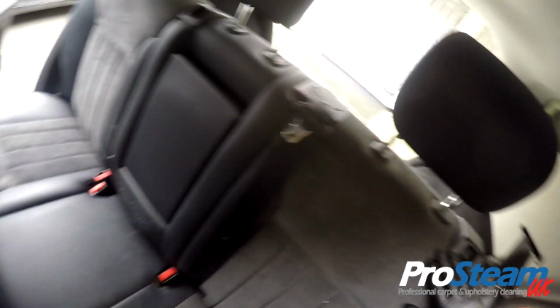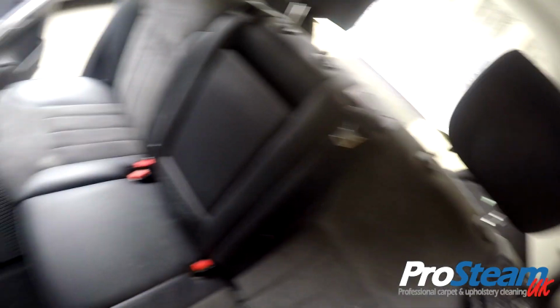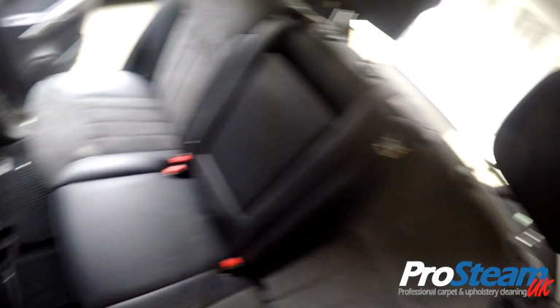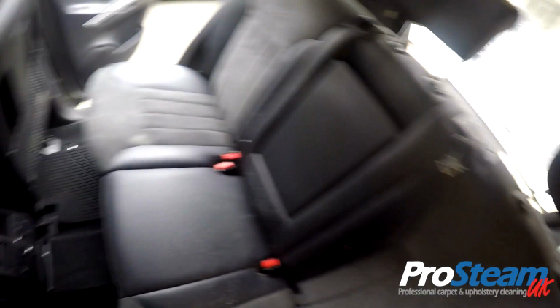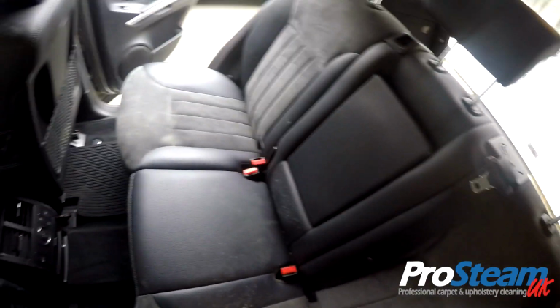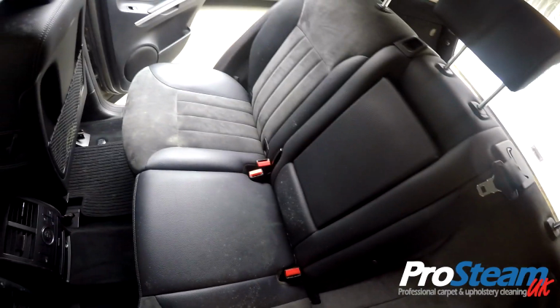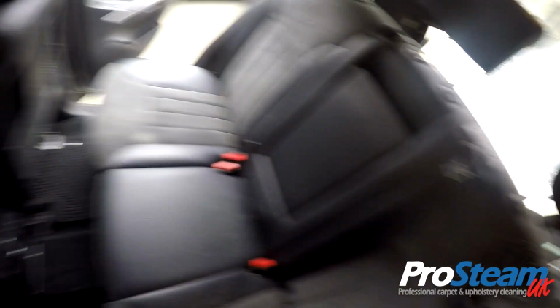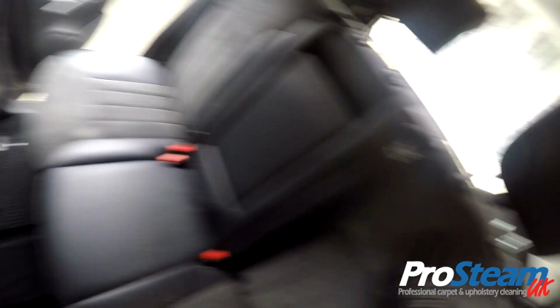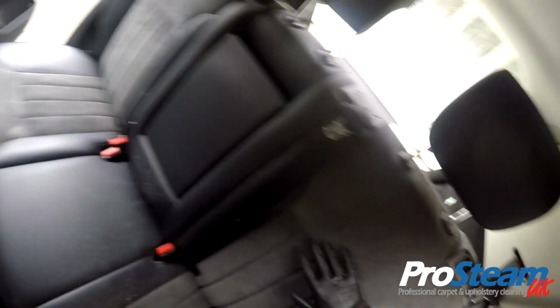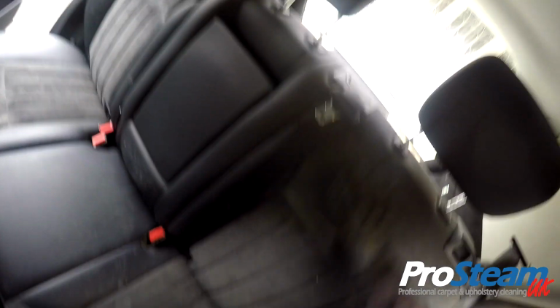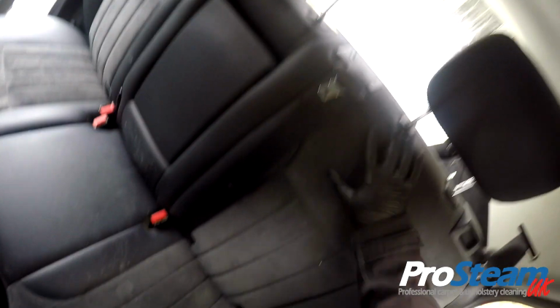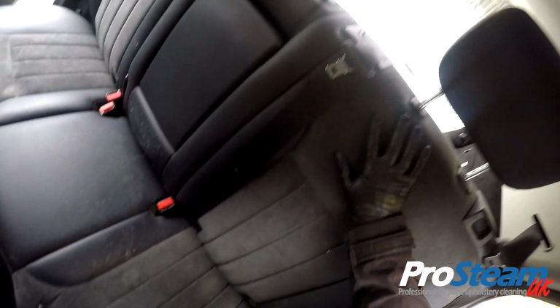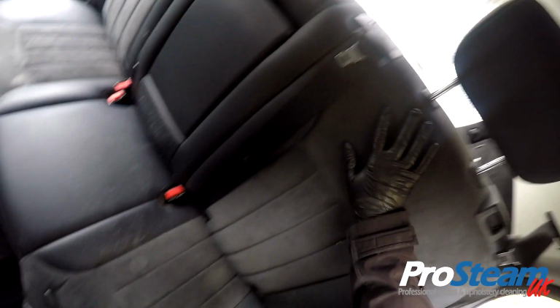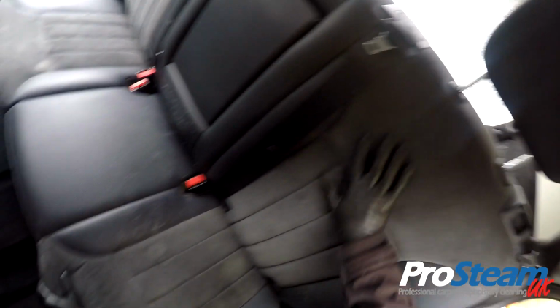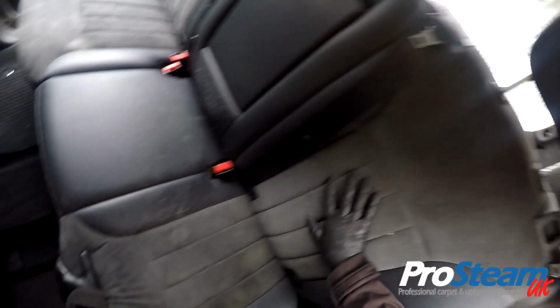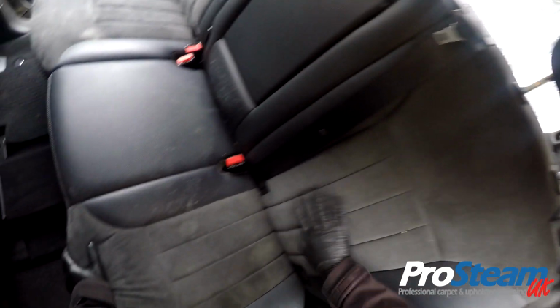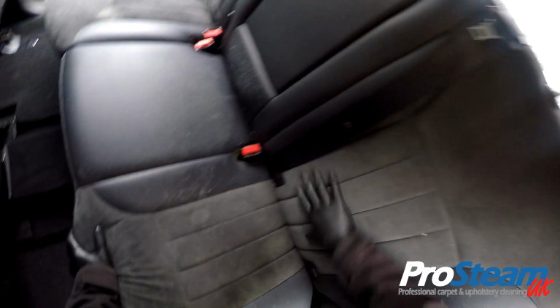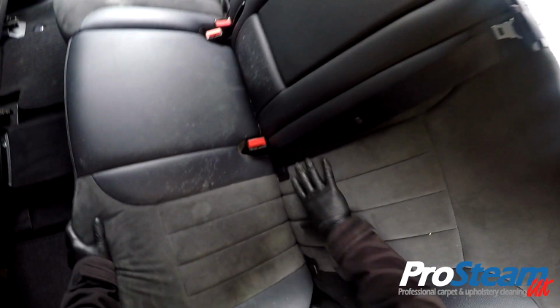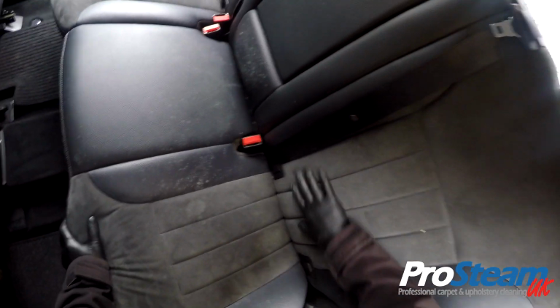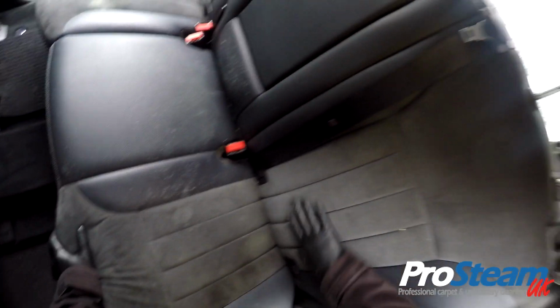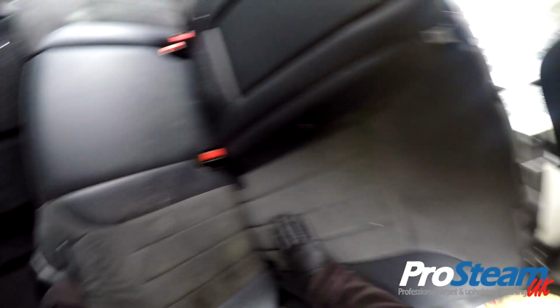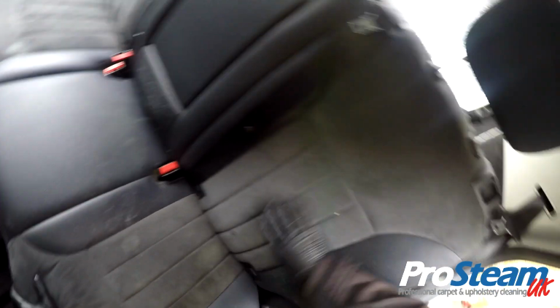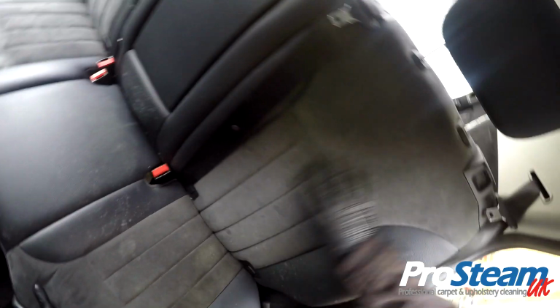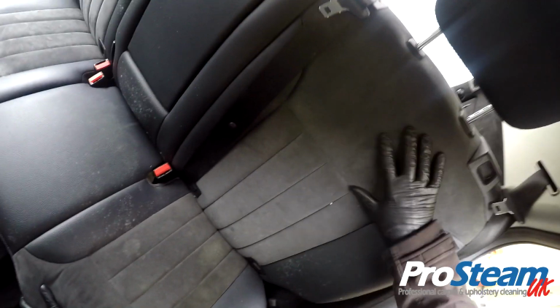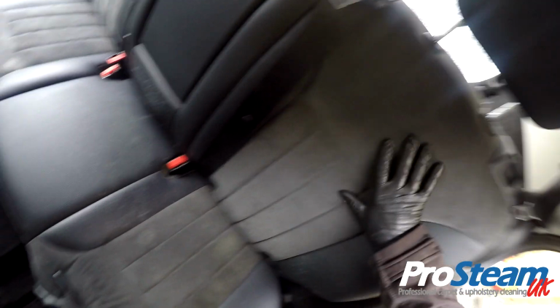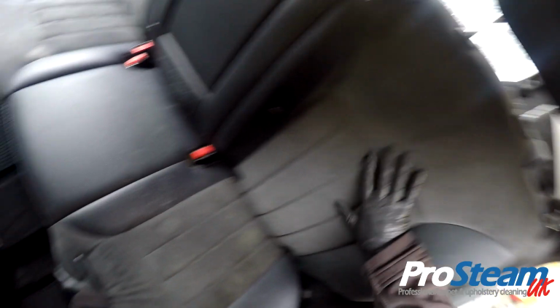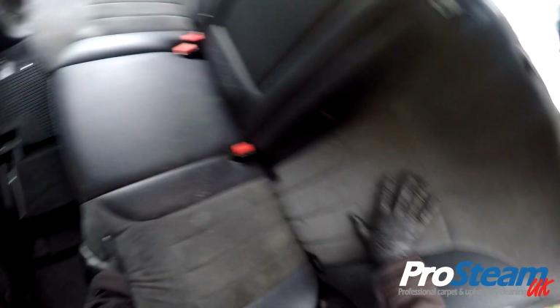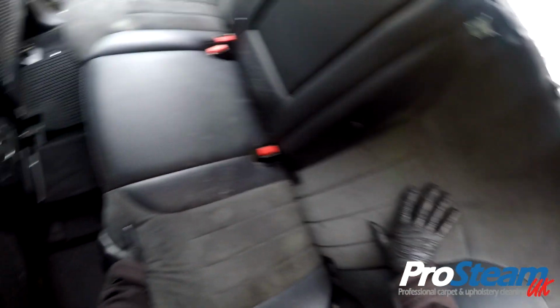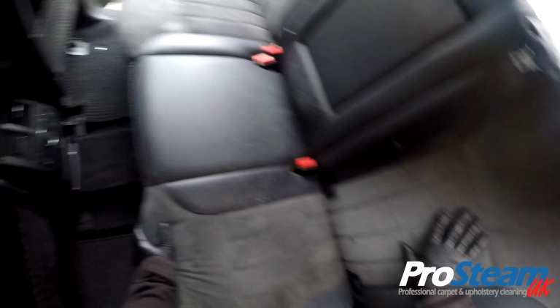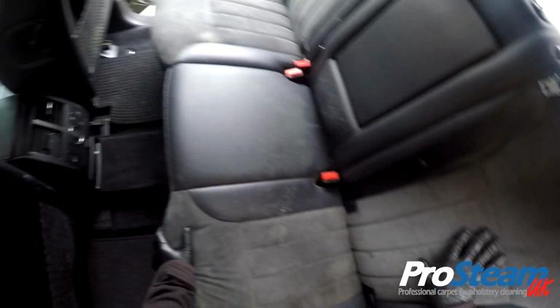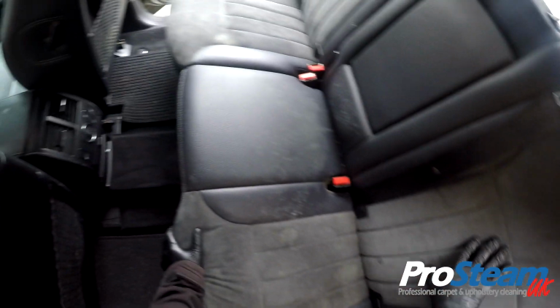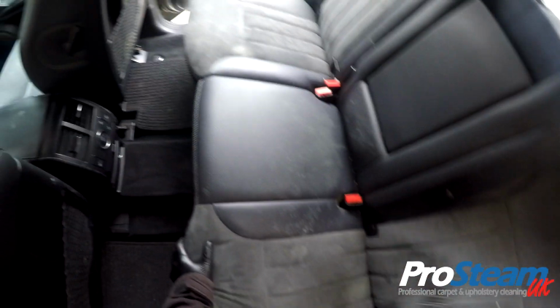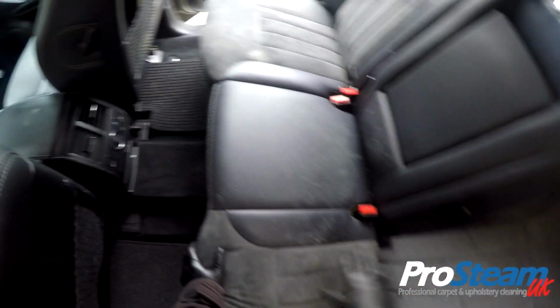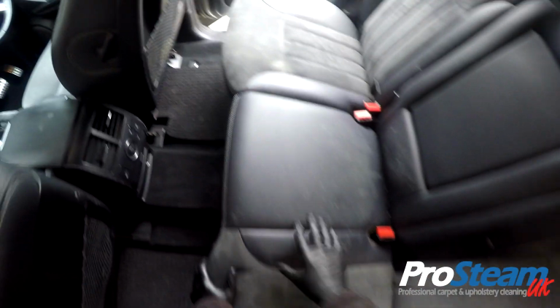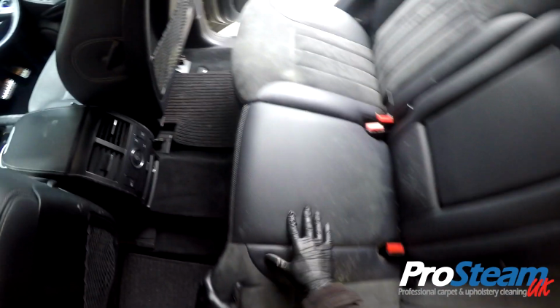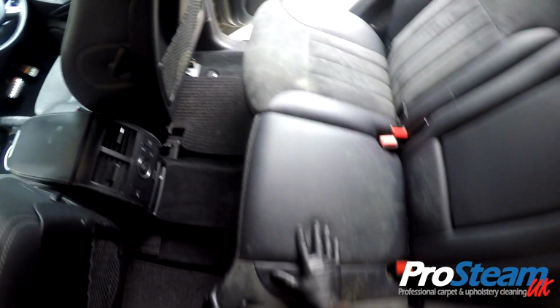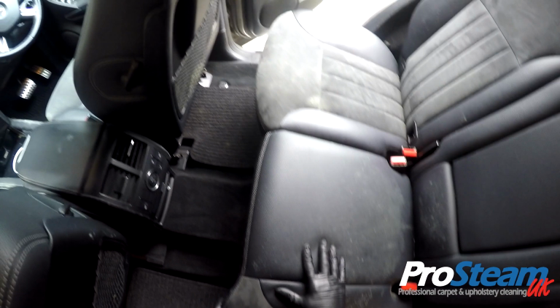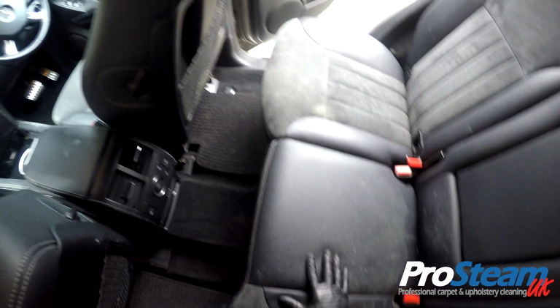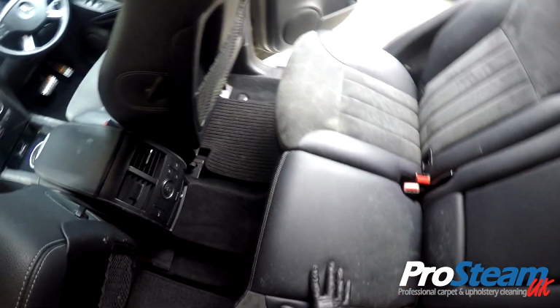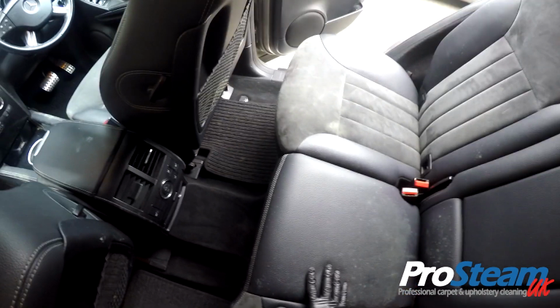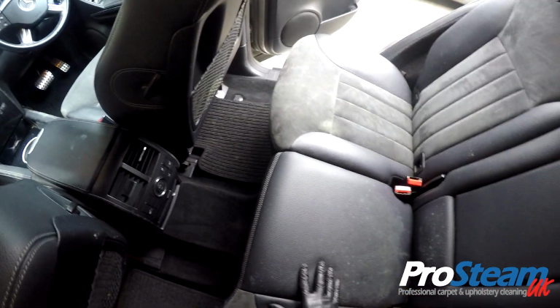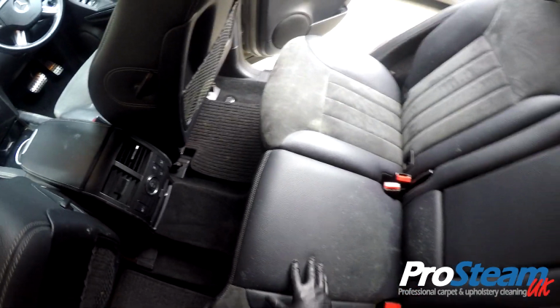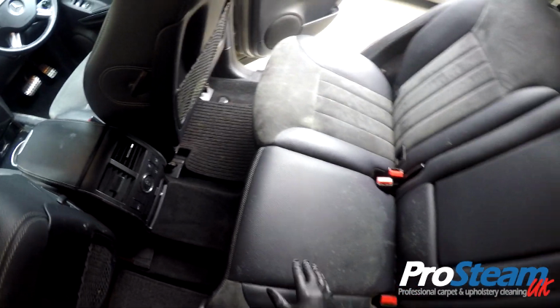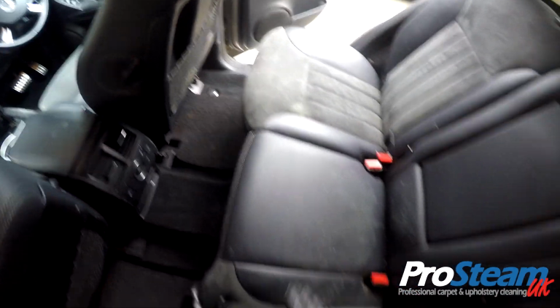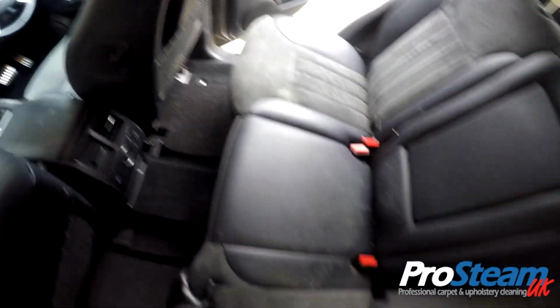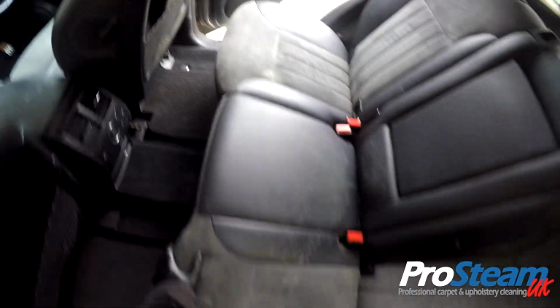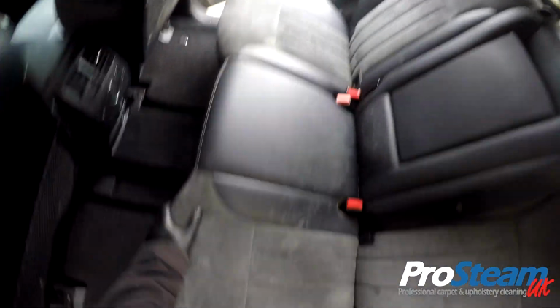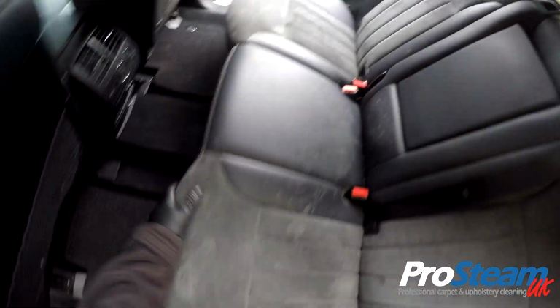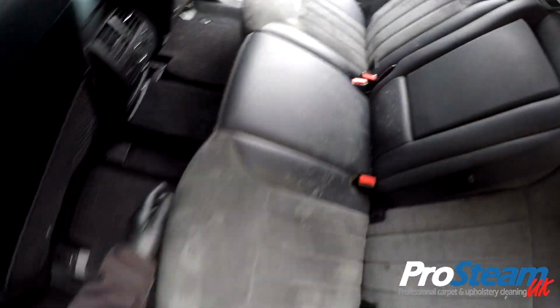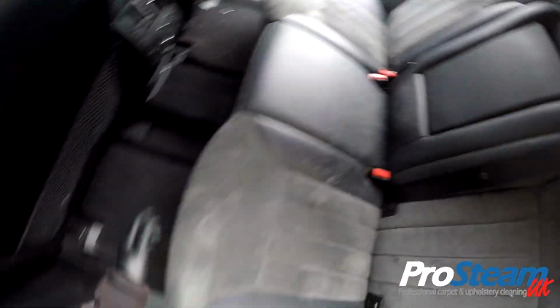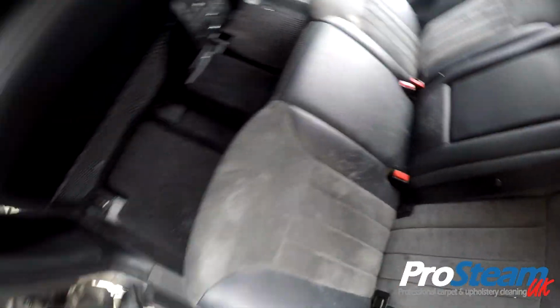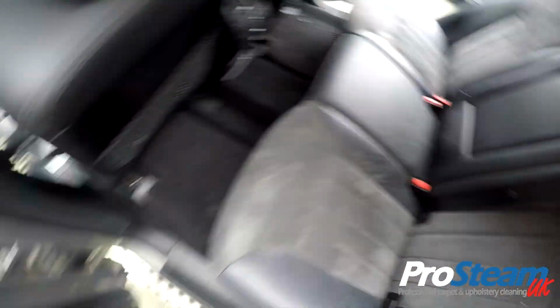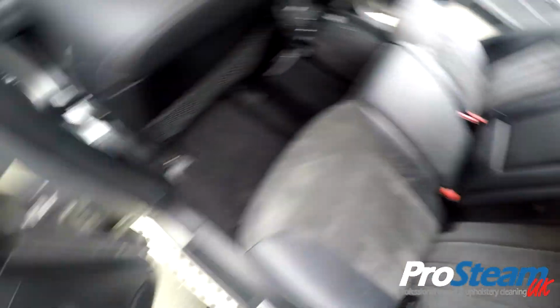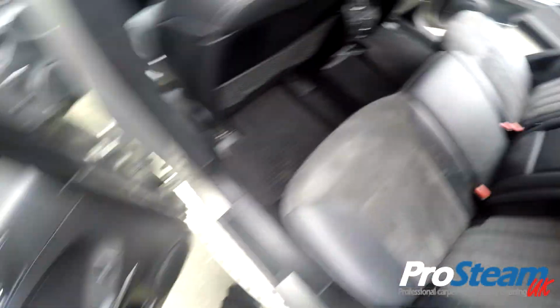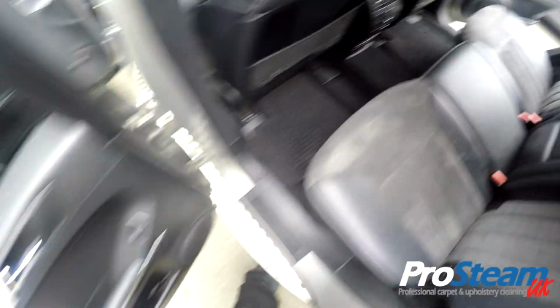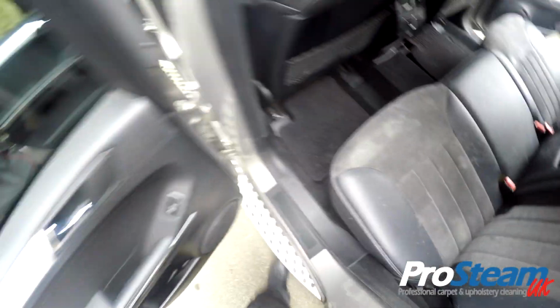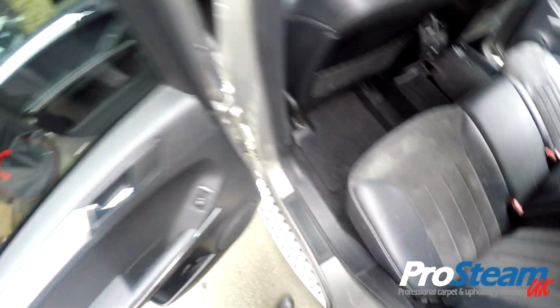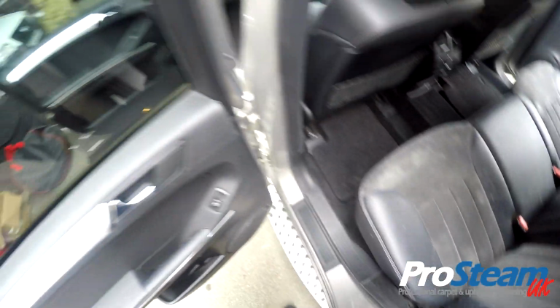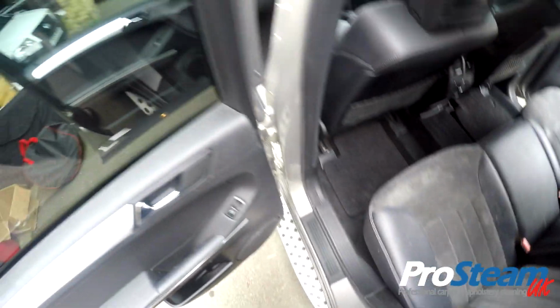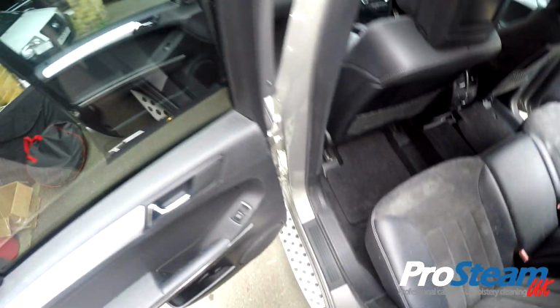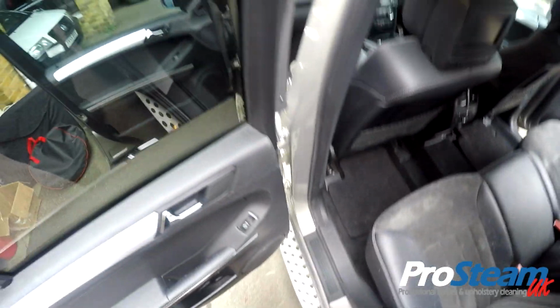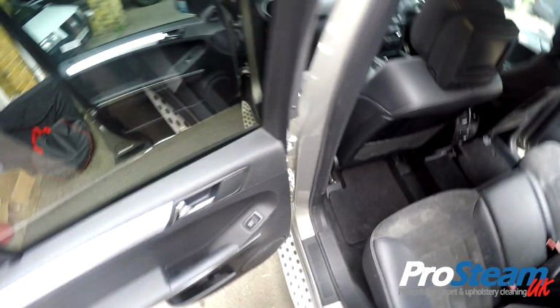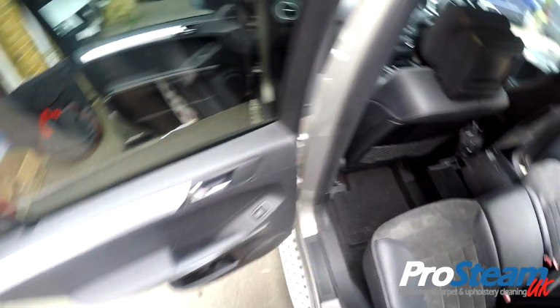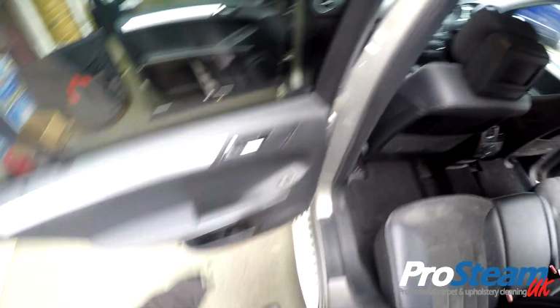I believe this part of the seat is Alcantara, and this part of the seat is leather, so we're going to treat both materials.